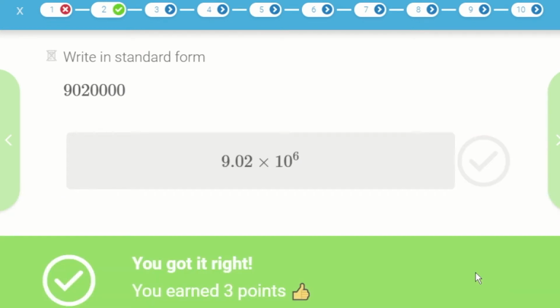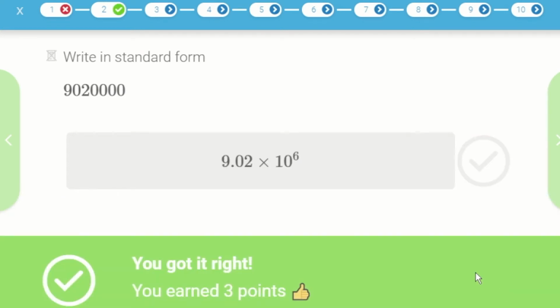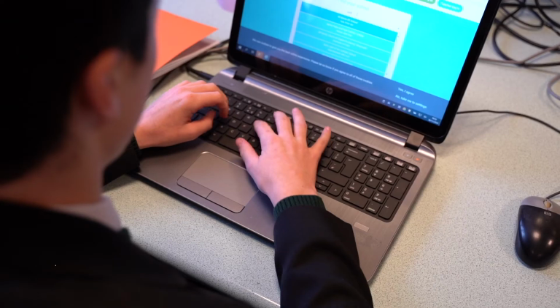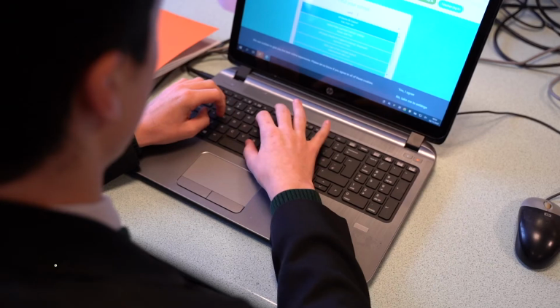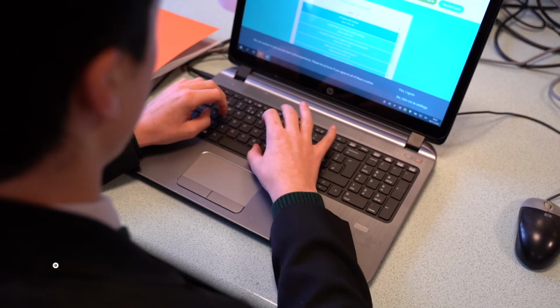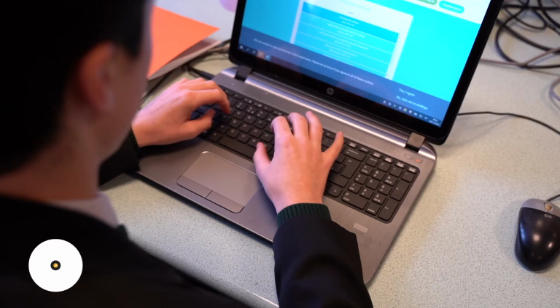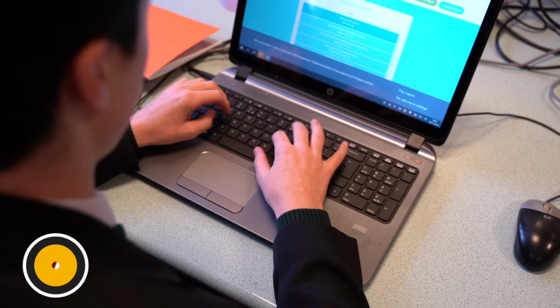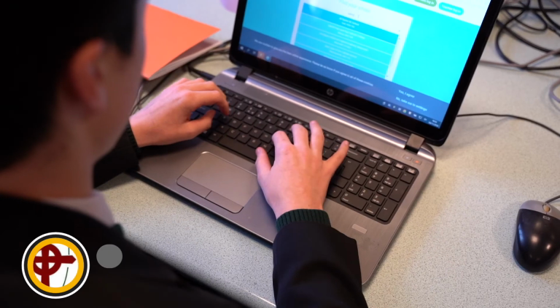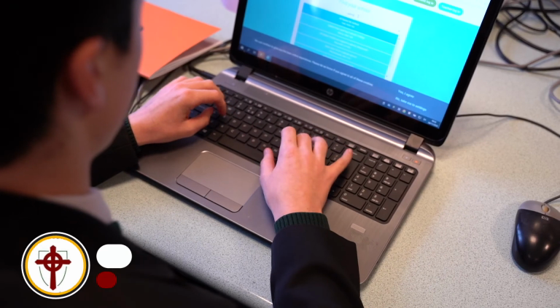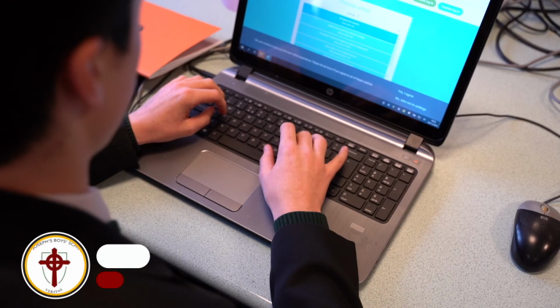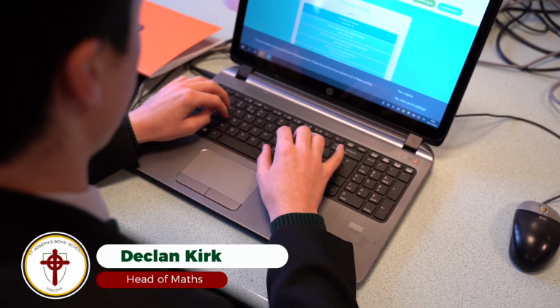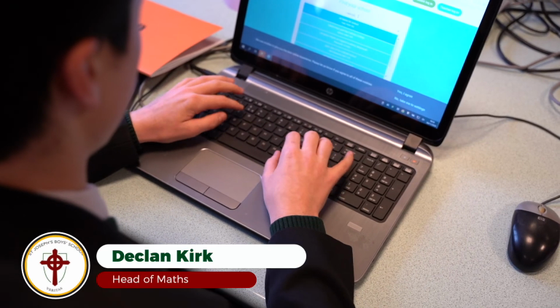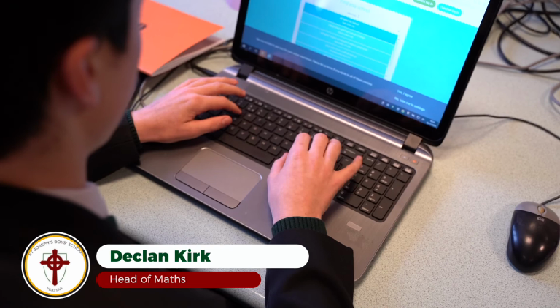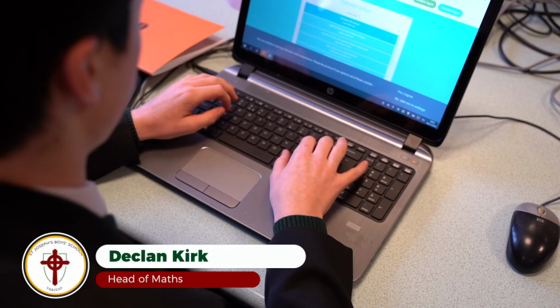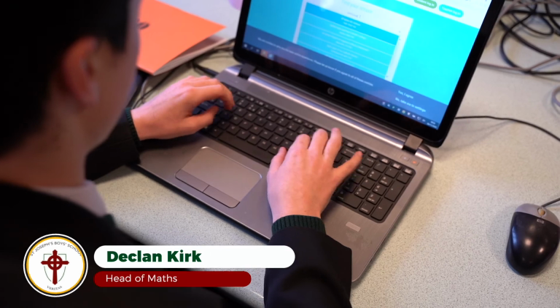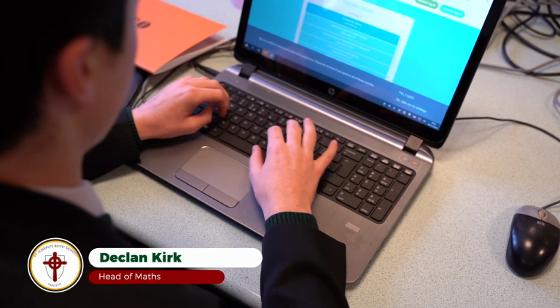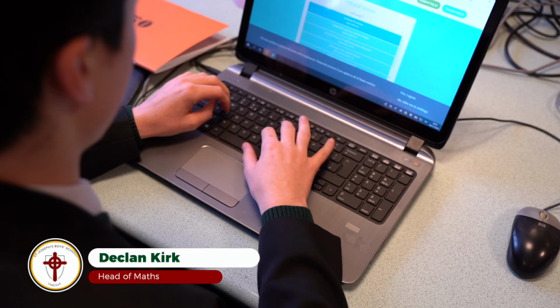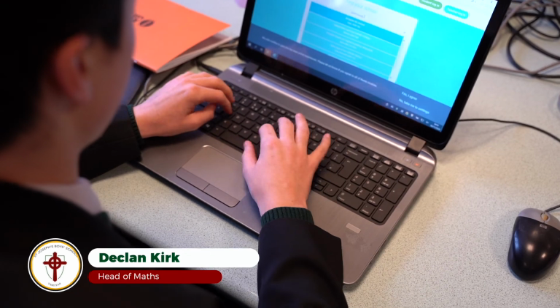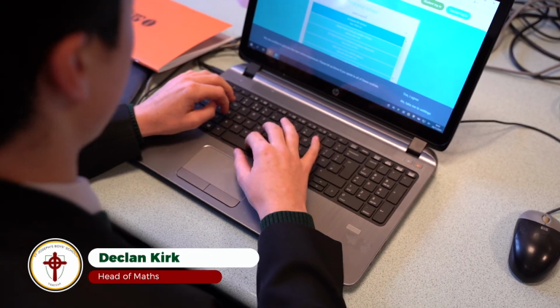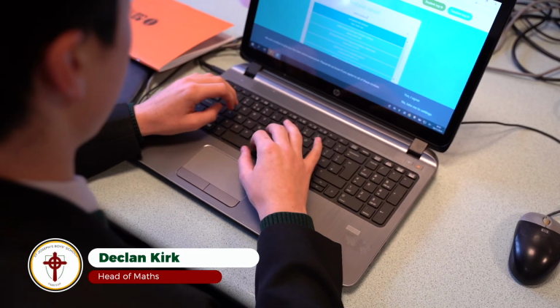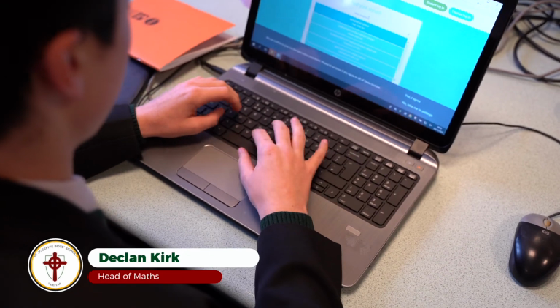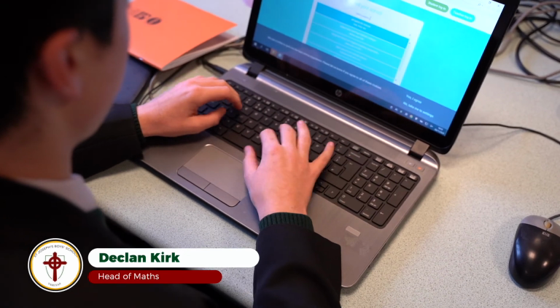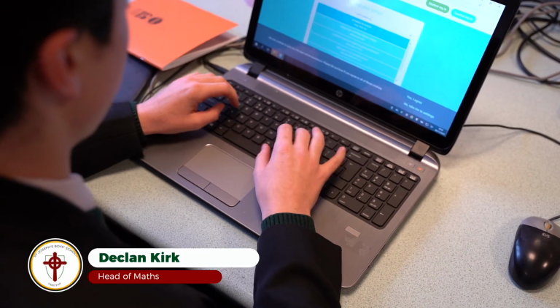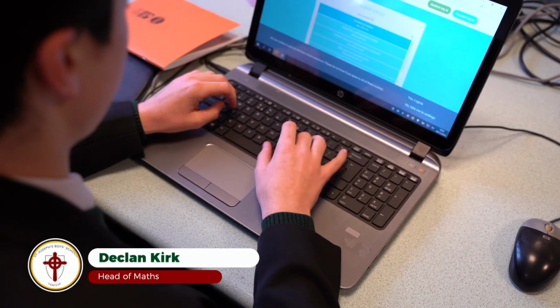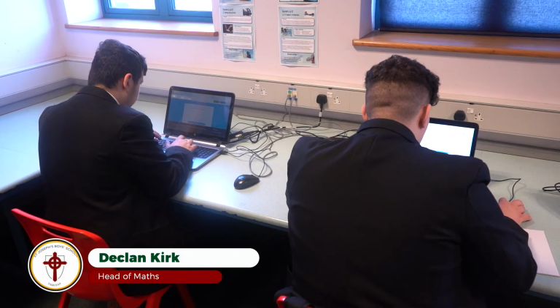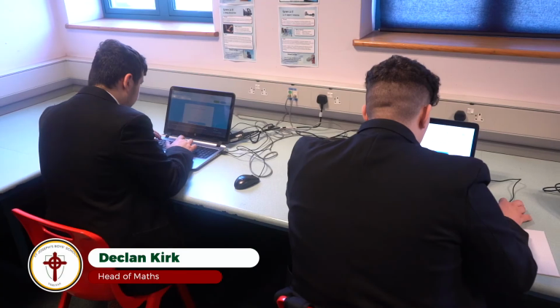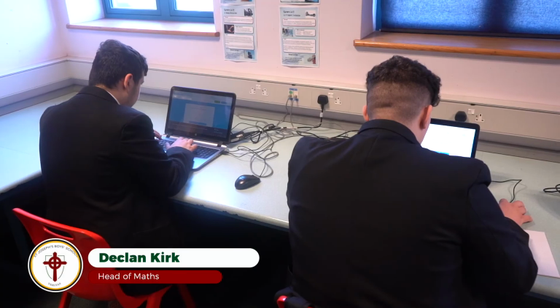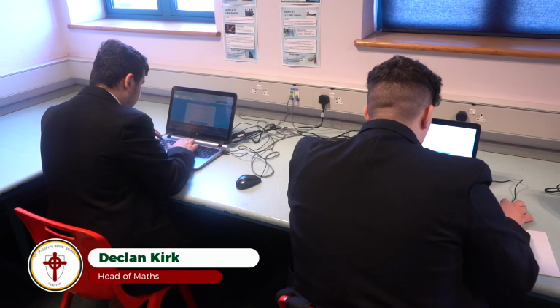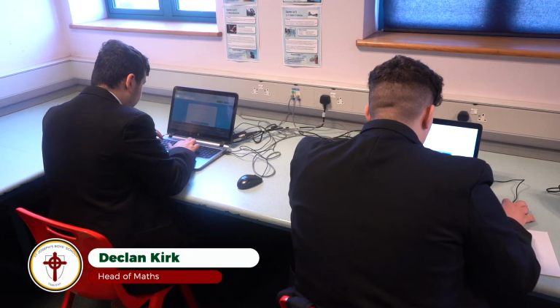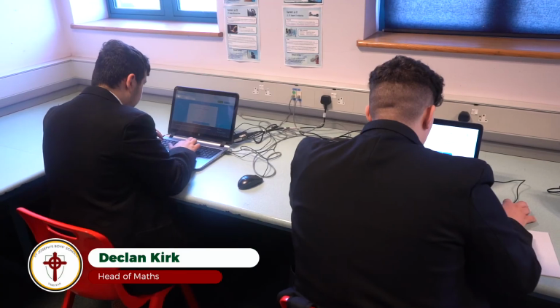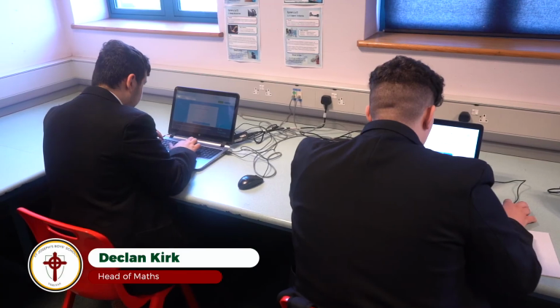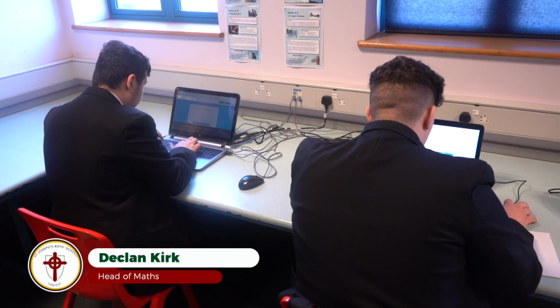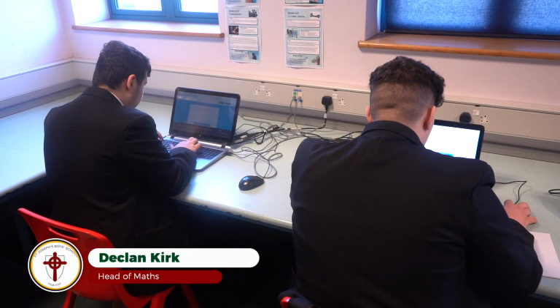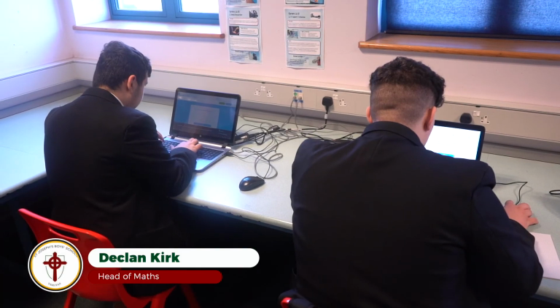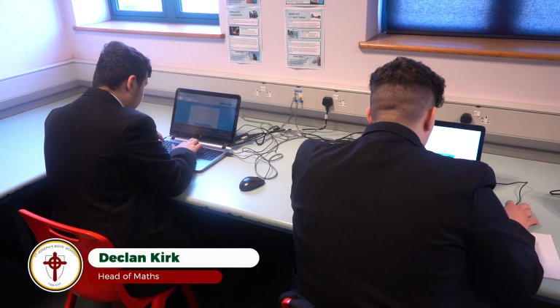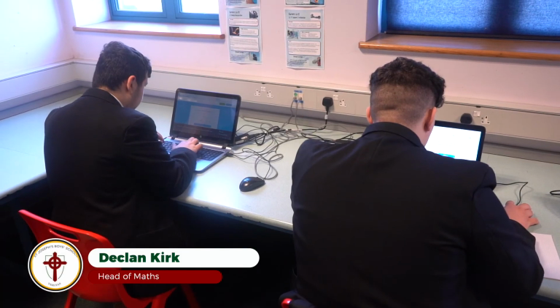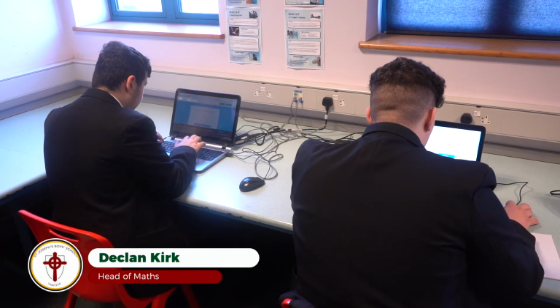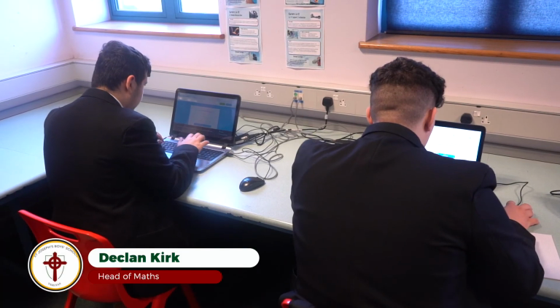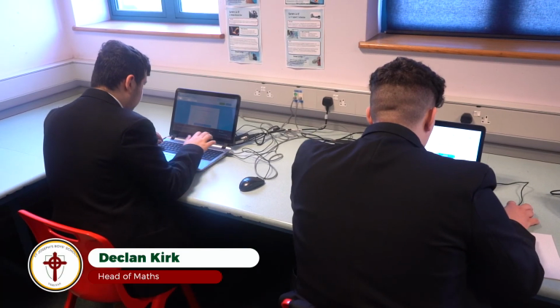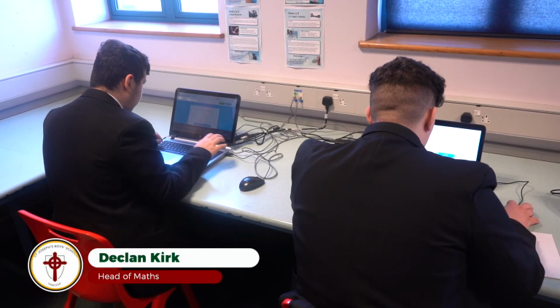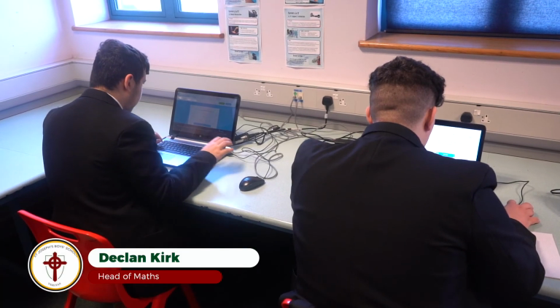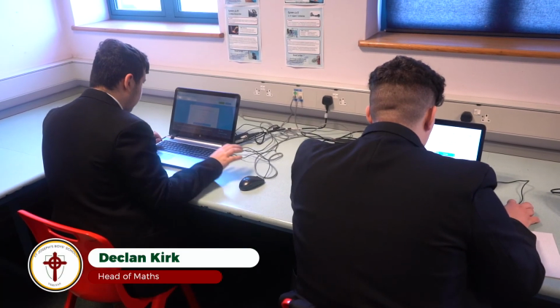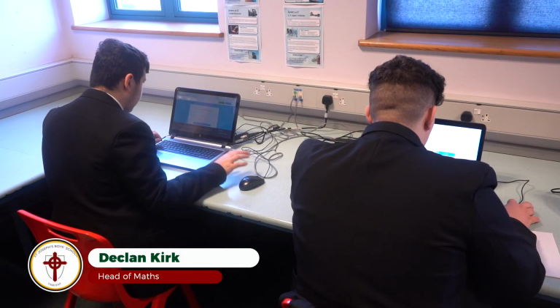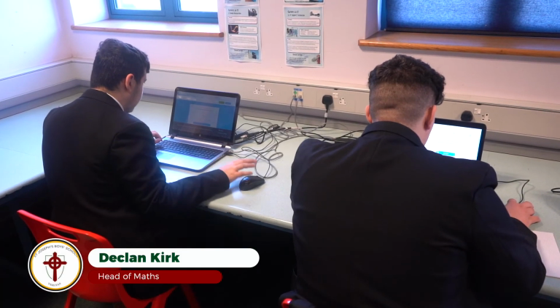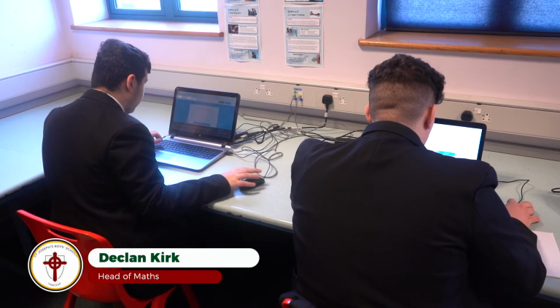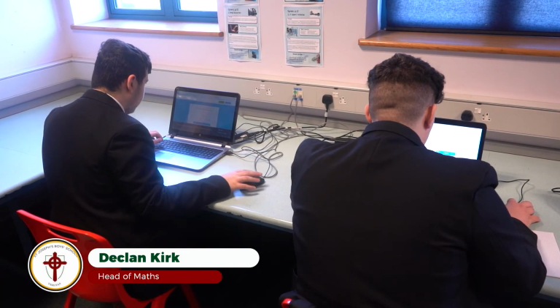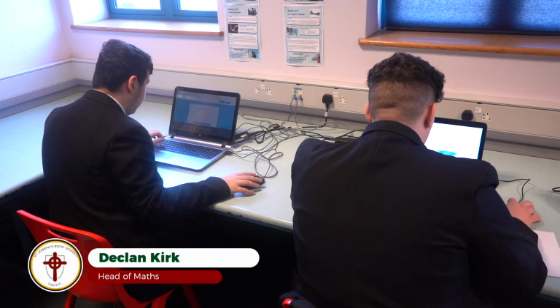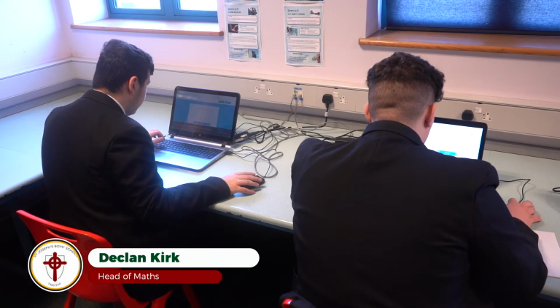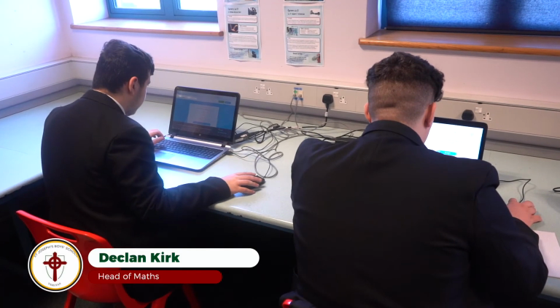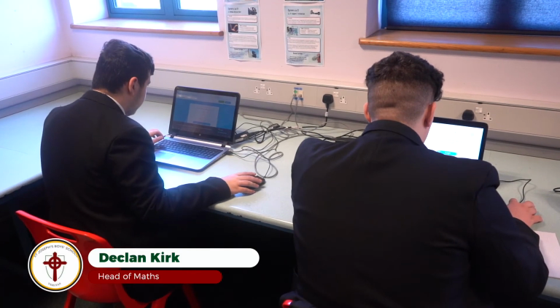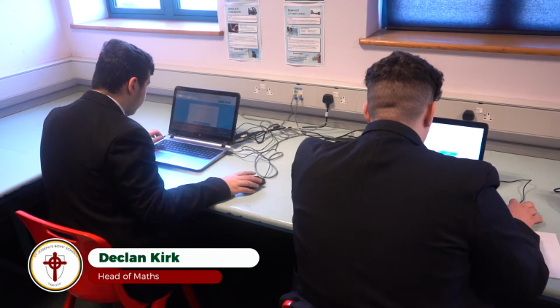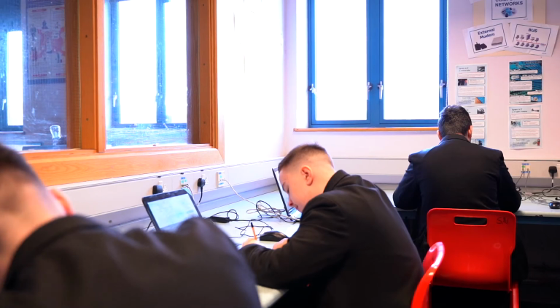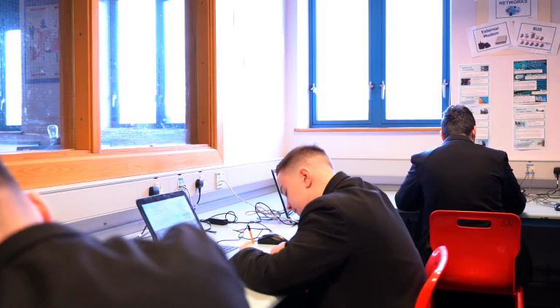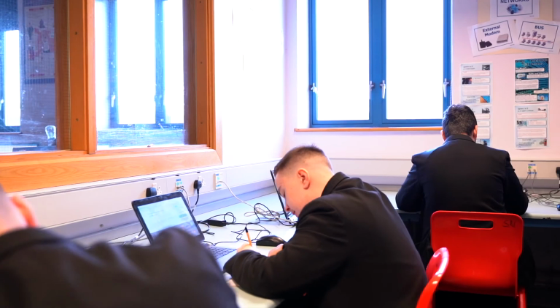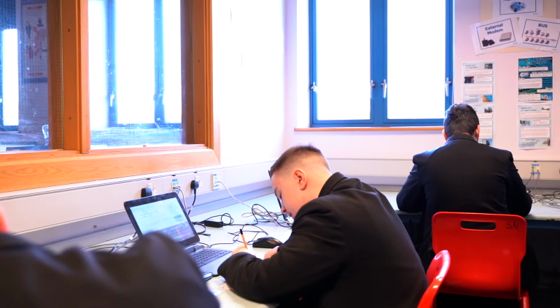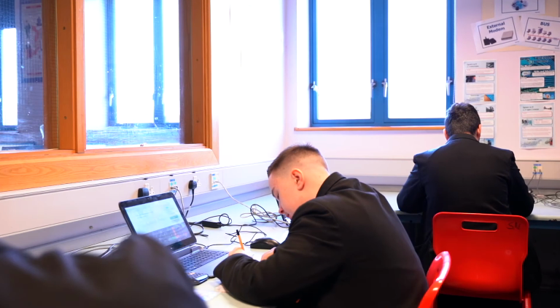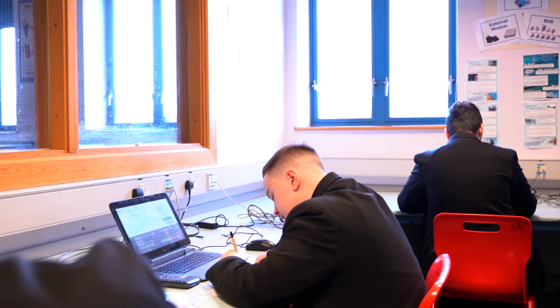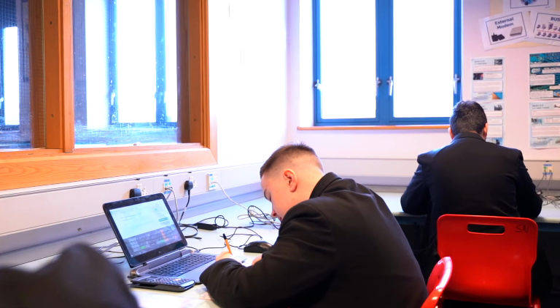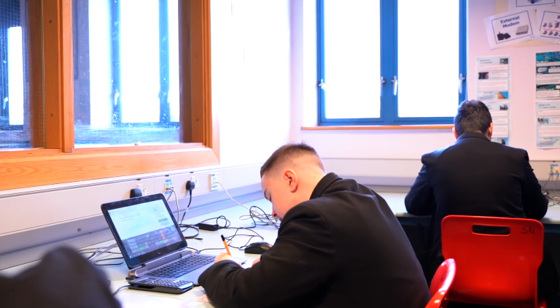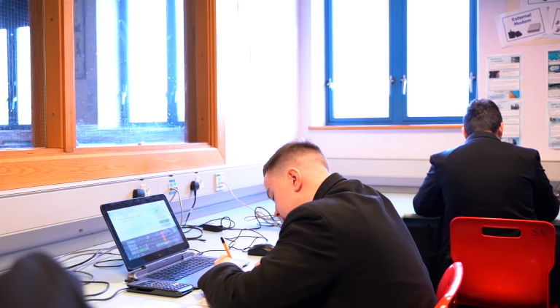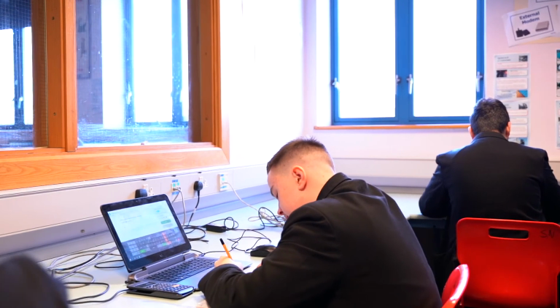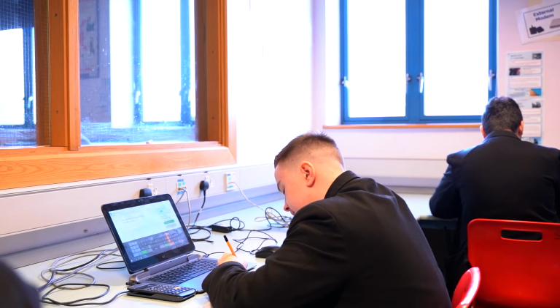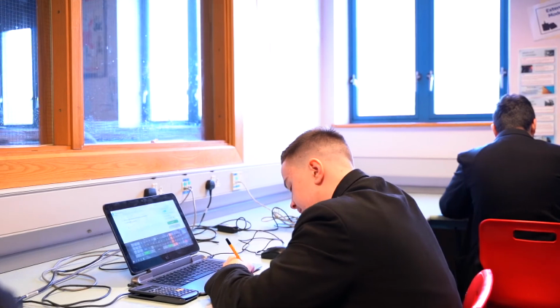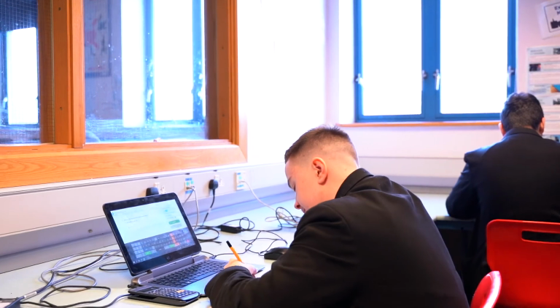I'm Mr Kirk, Head of Maths at St Joseph's. I'd like to welcome future students to the school. You can be assured we look after your son here.